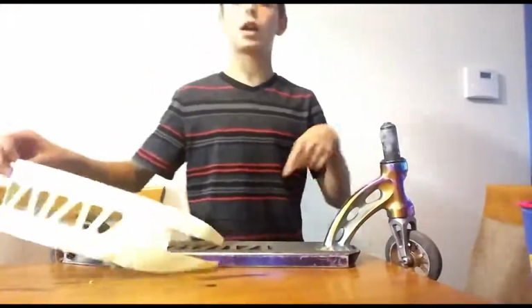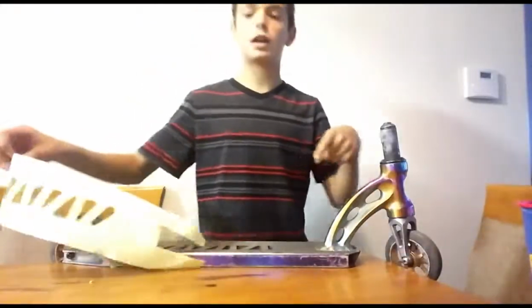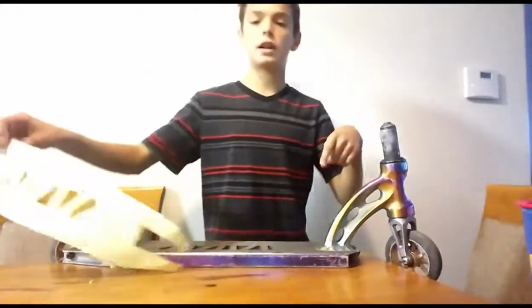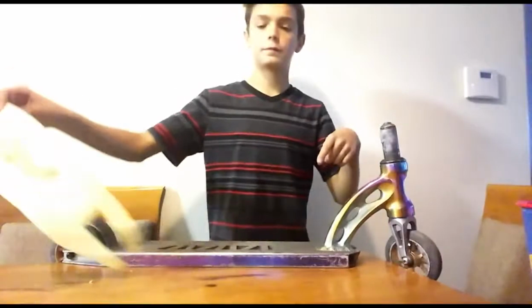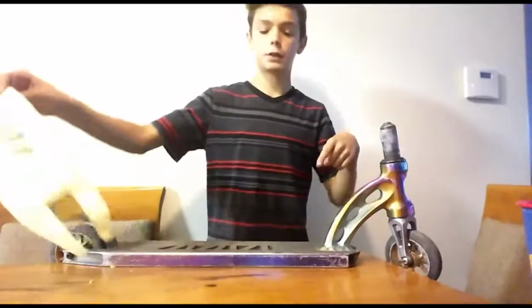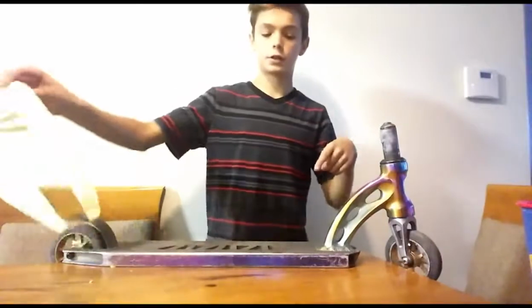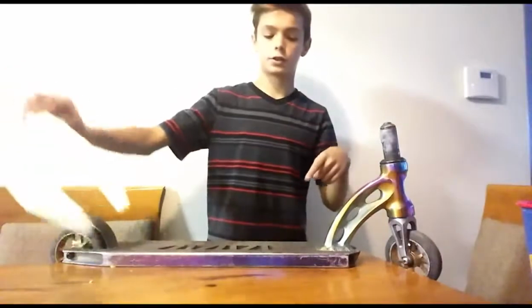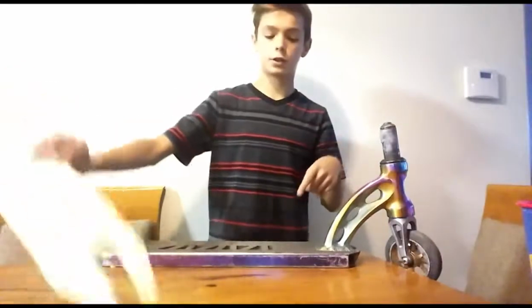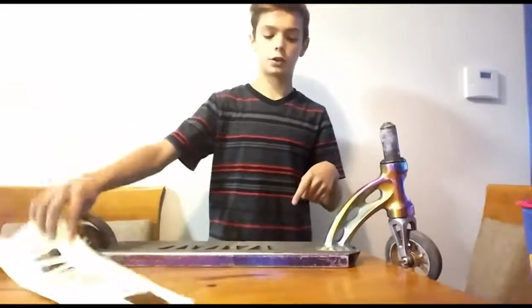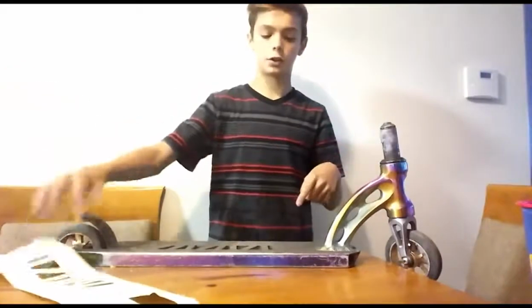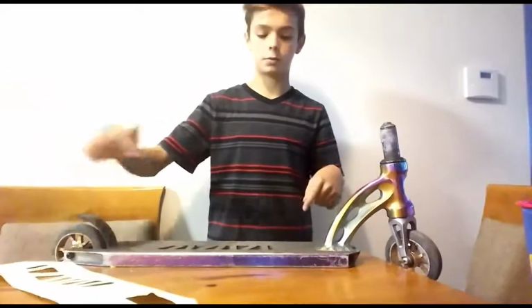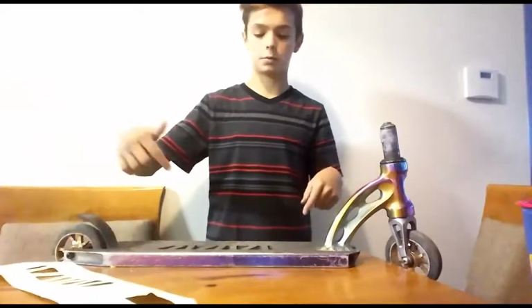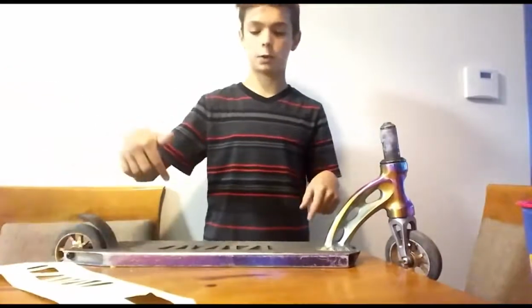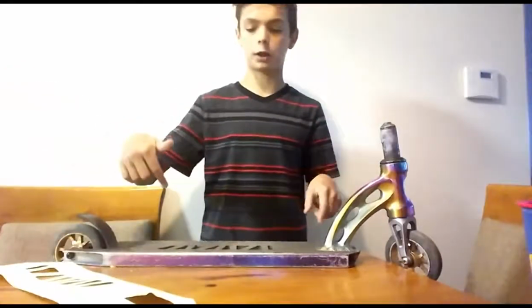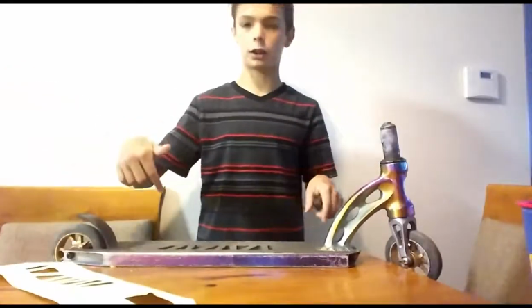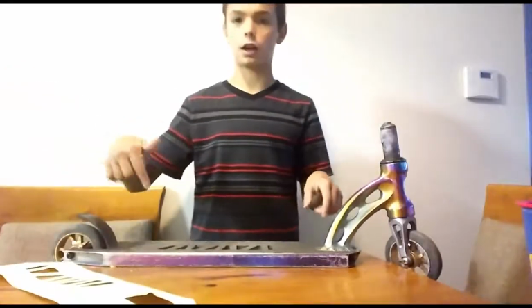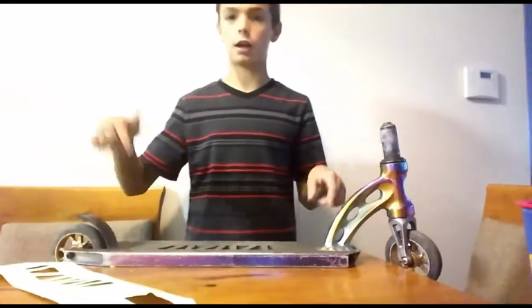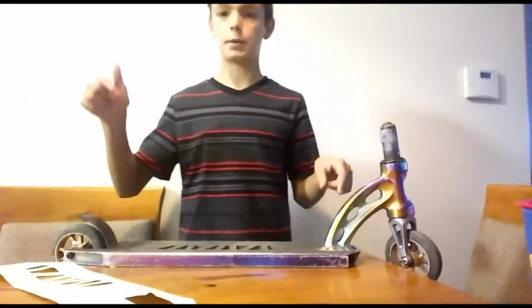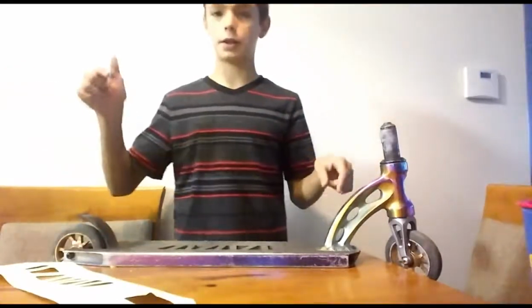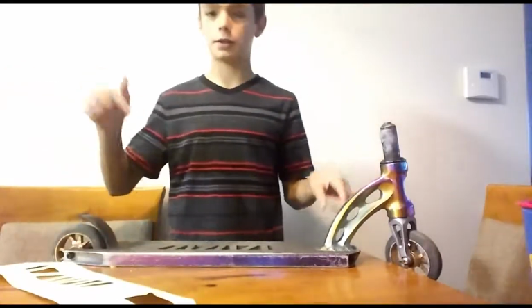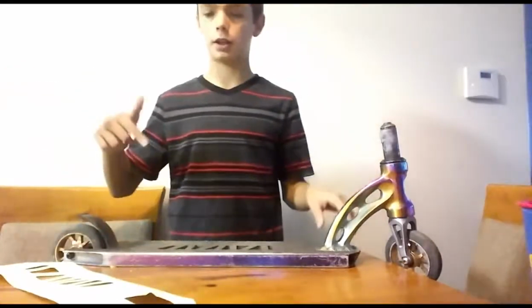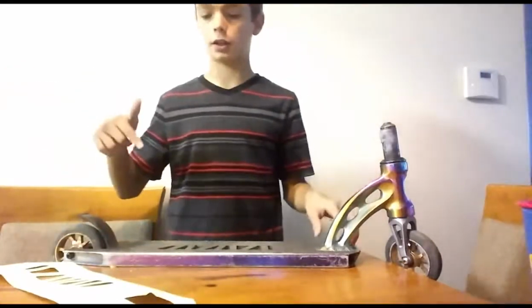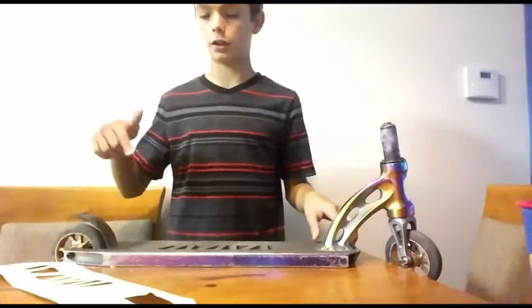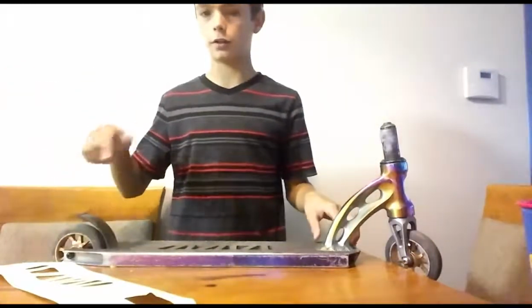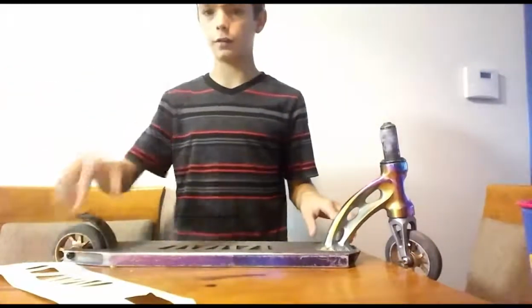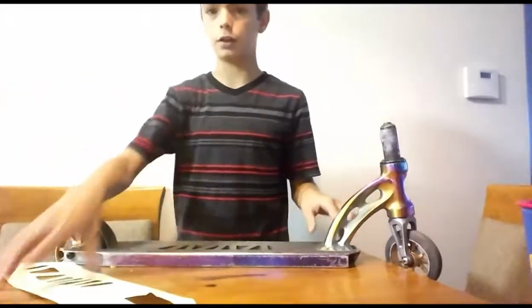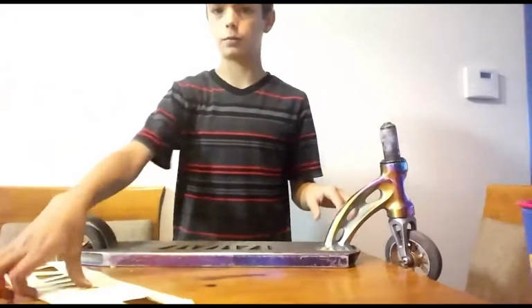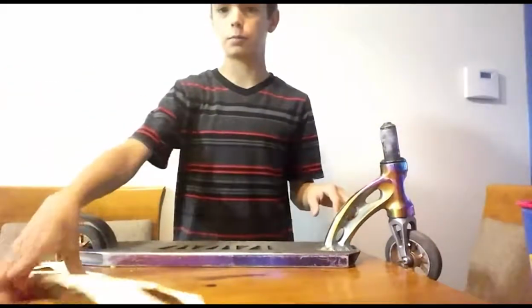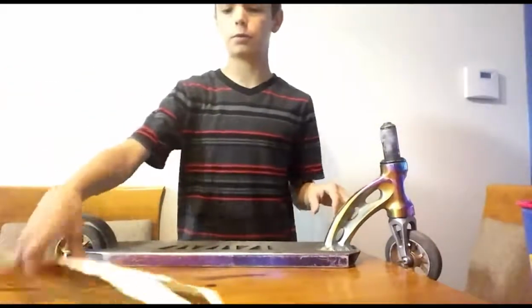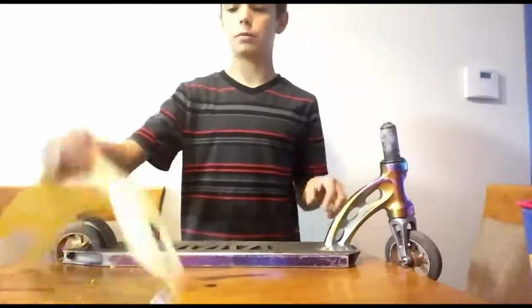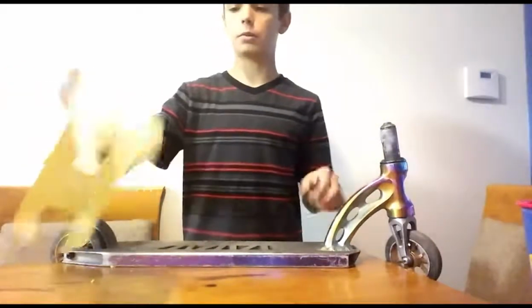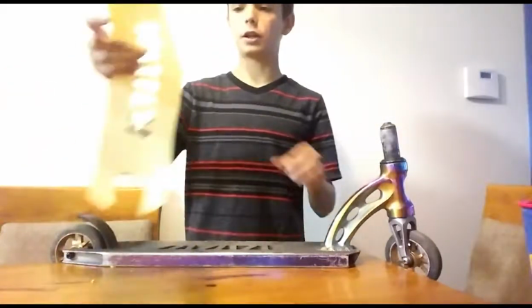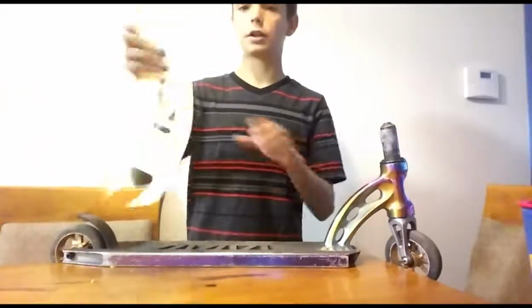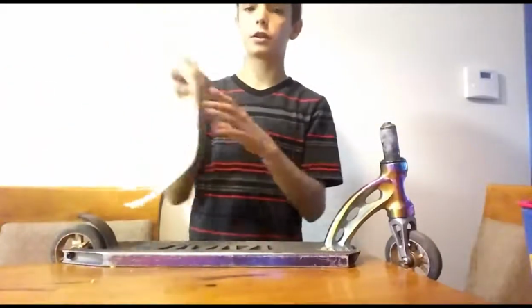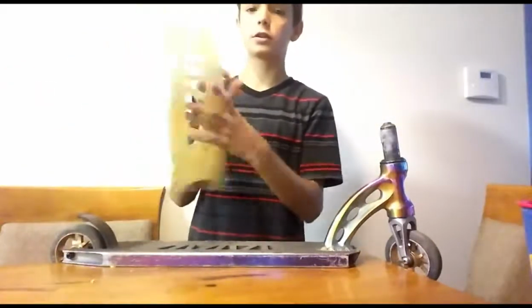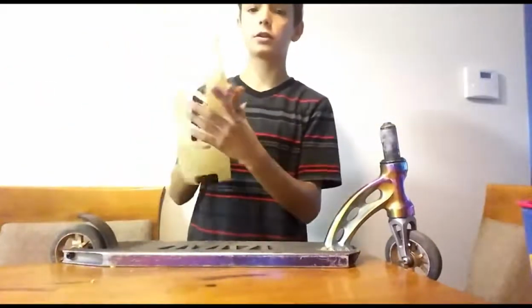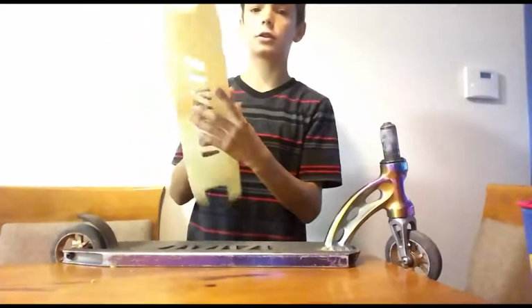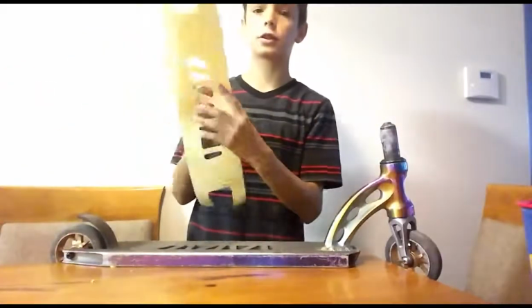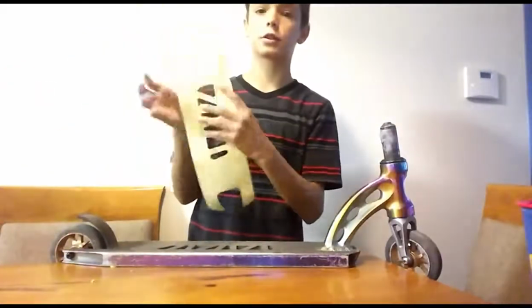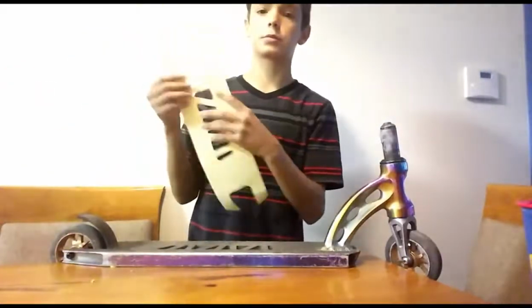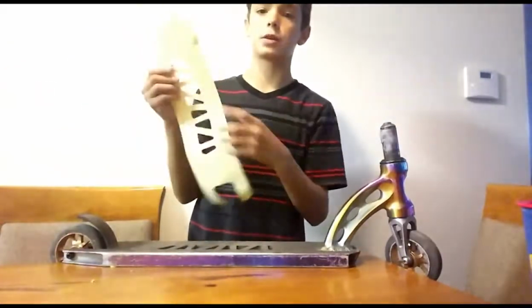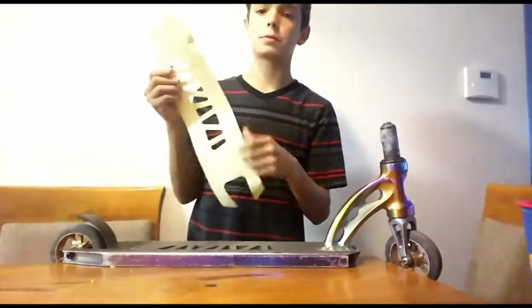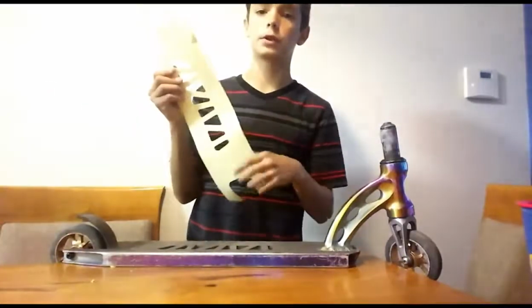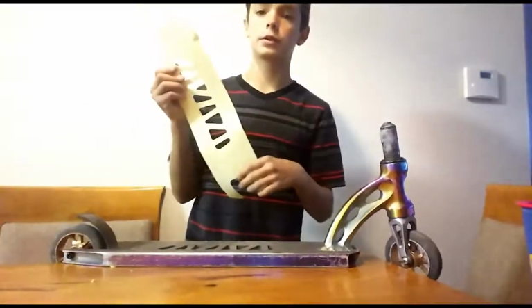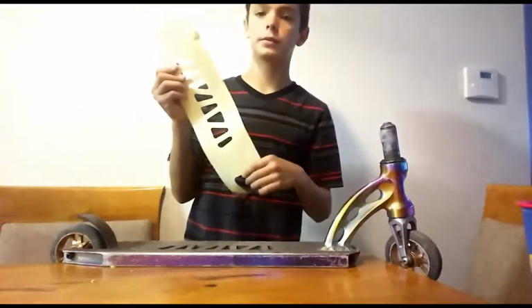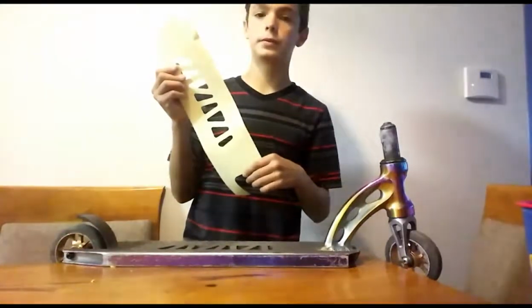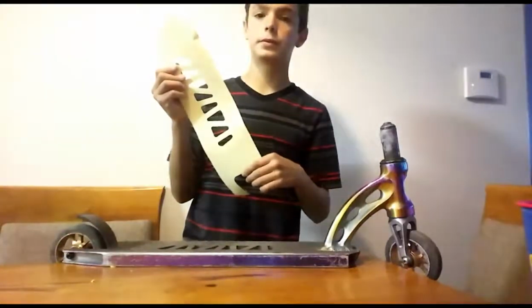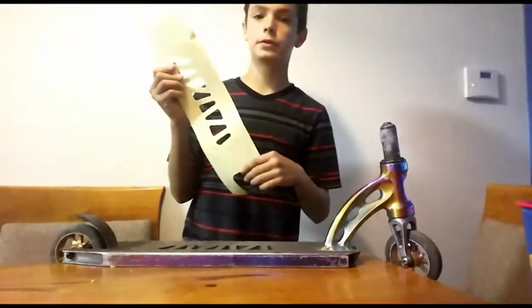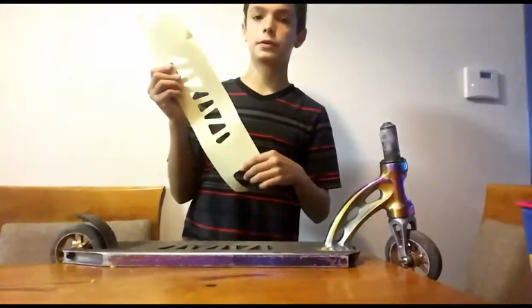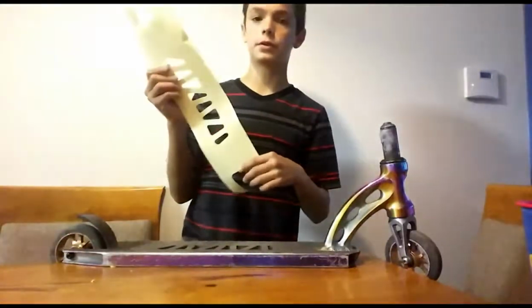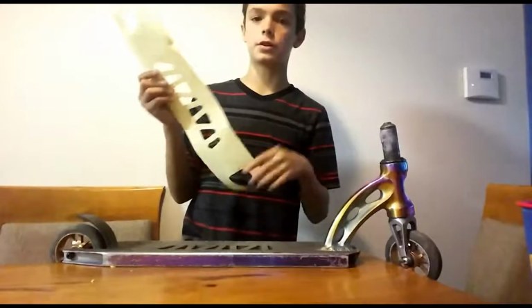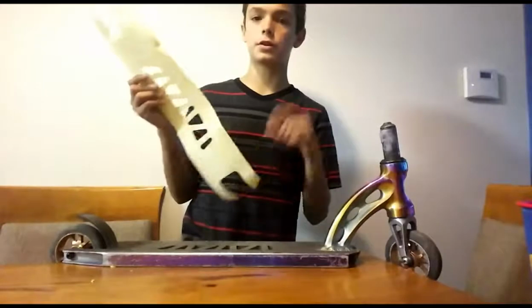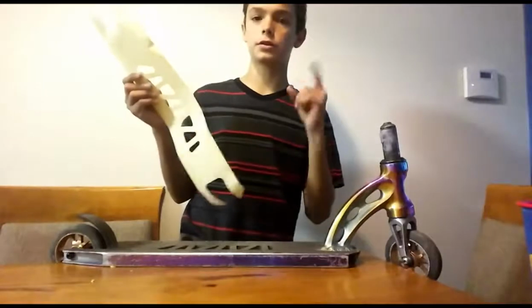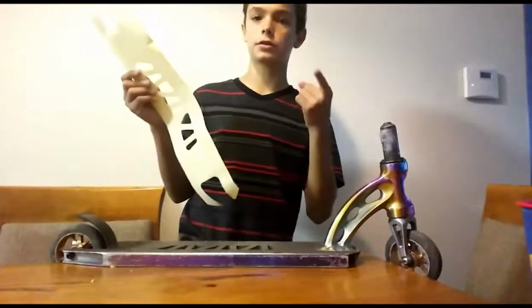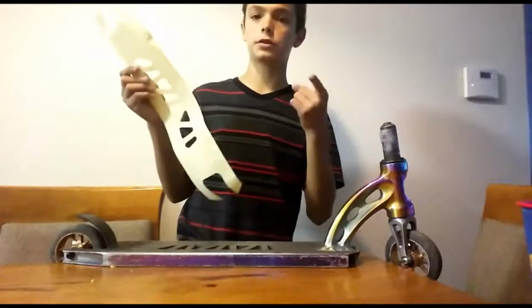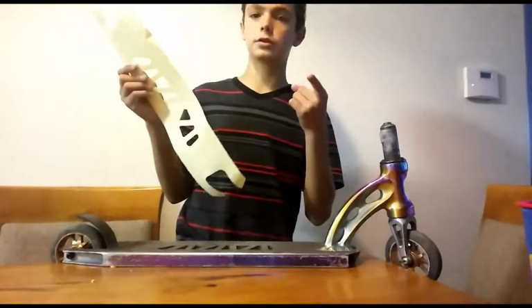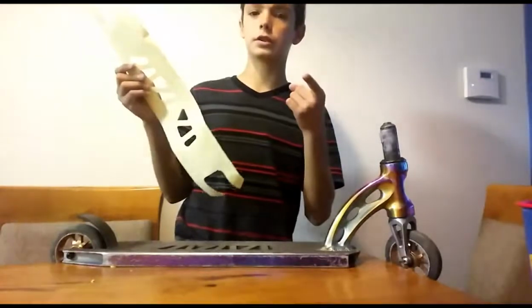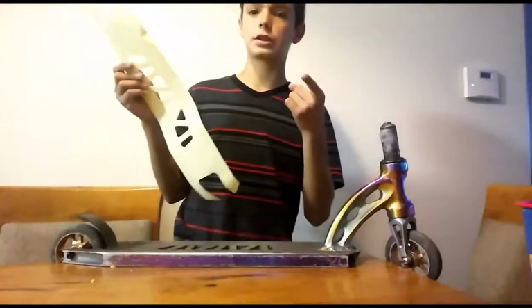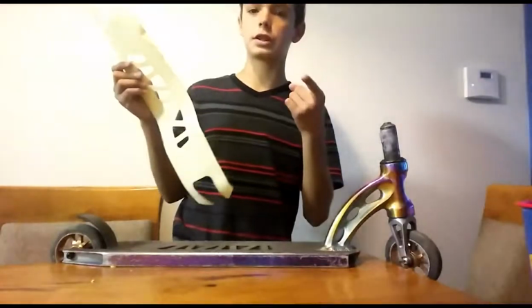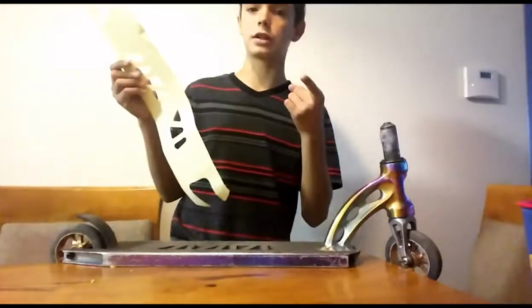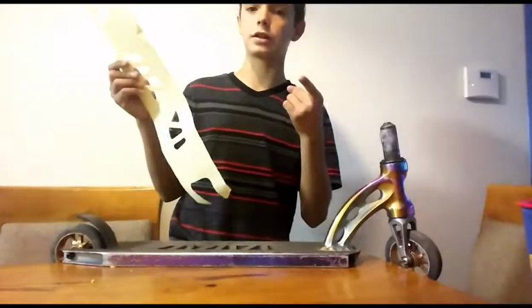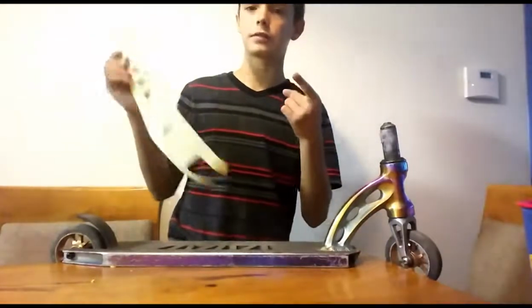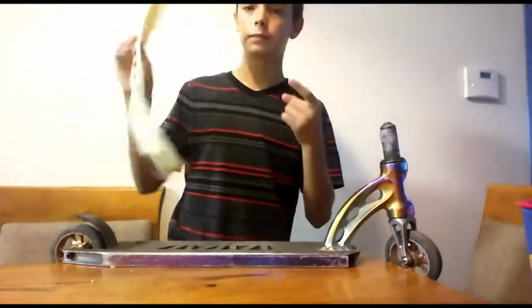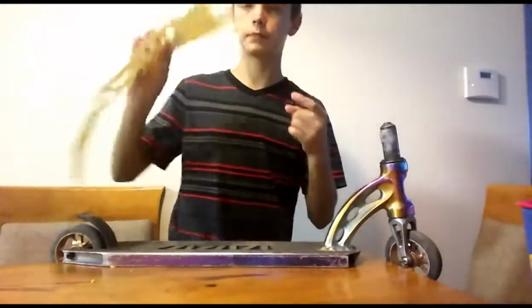Alright, I have my scooter grip tape right here. I'm gonna take it off and put my clear grip tape on. Let's get it.